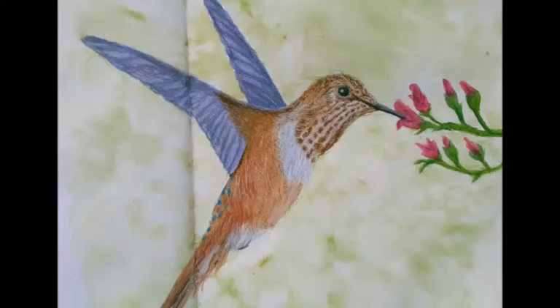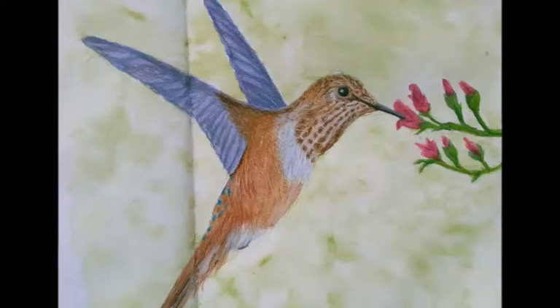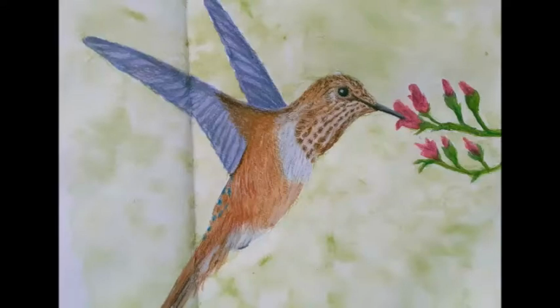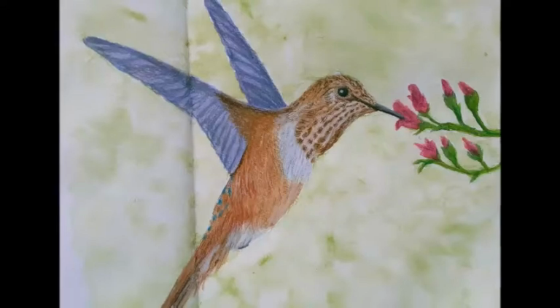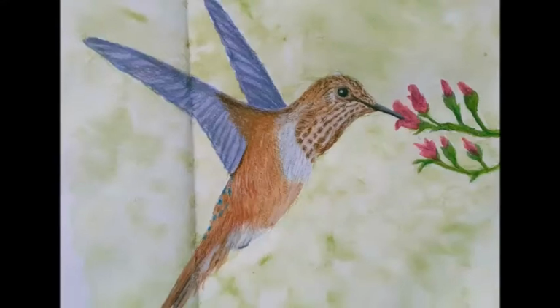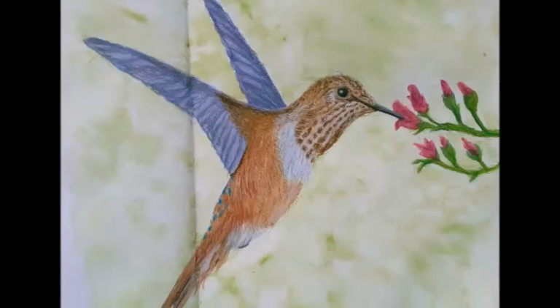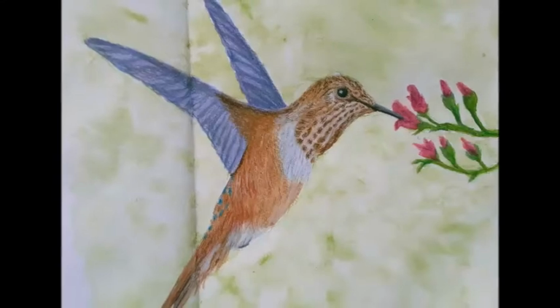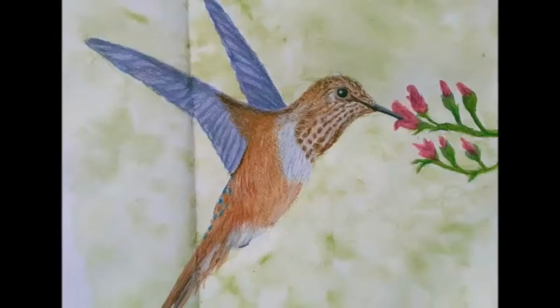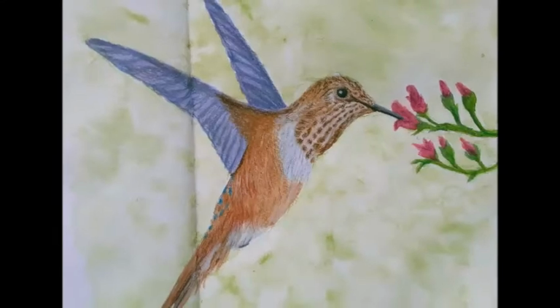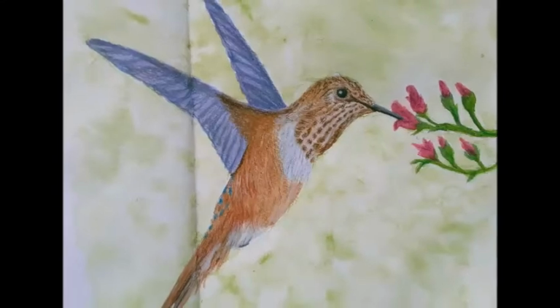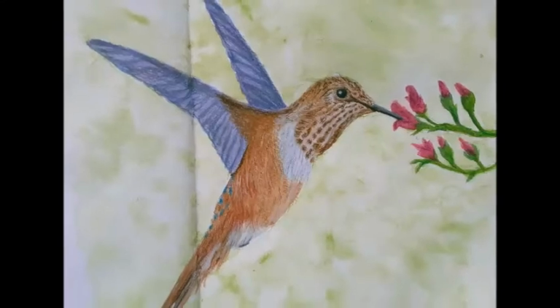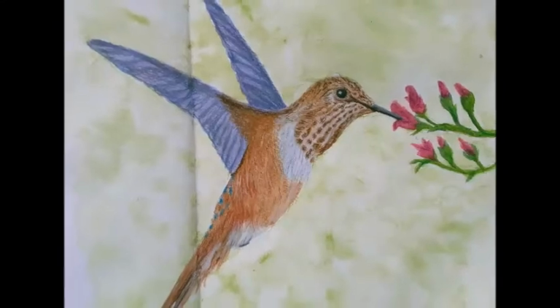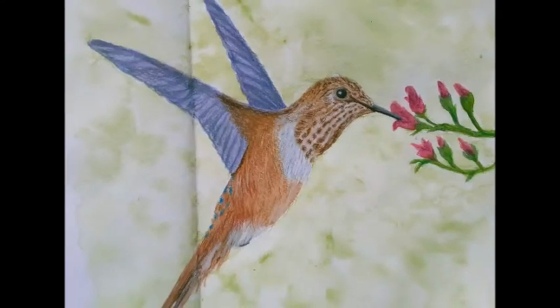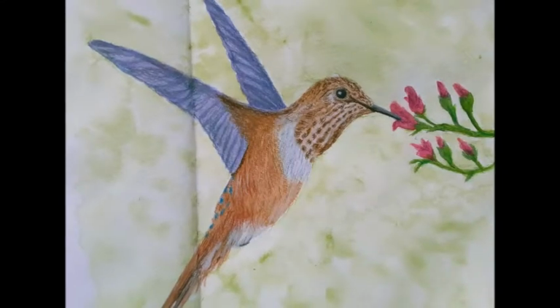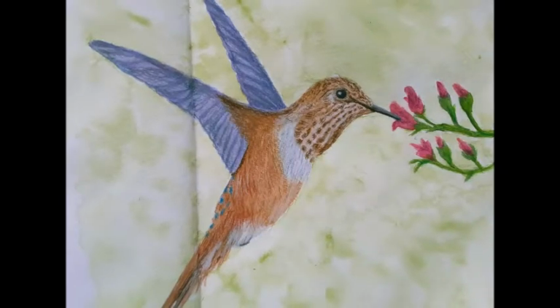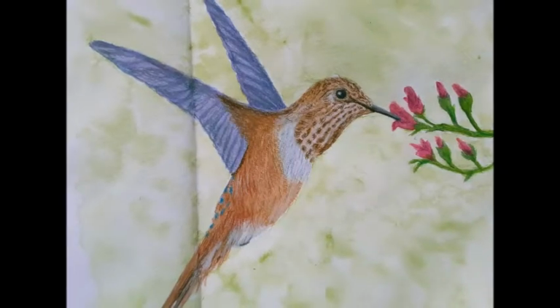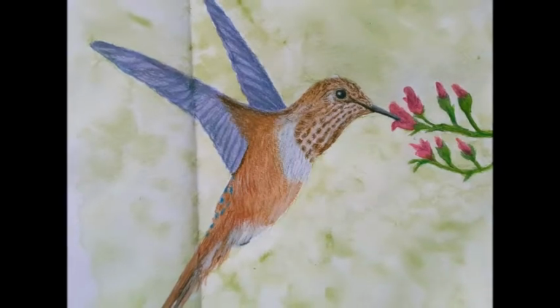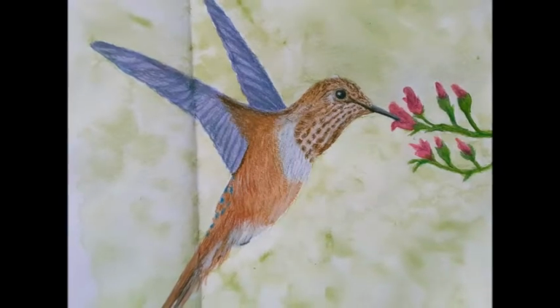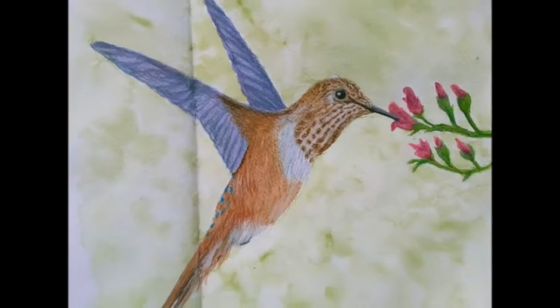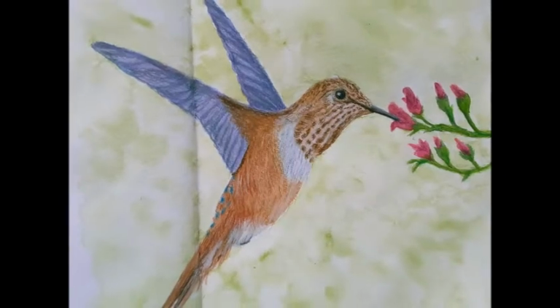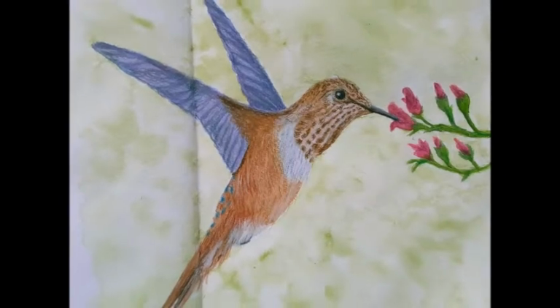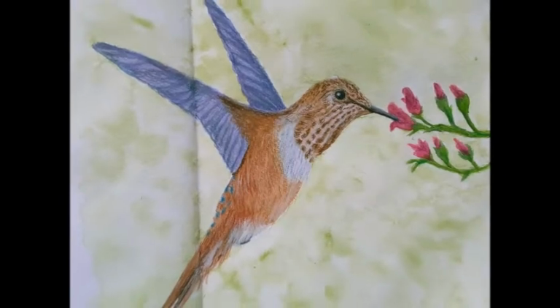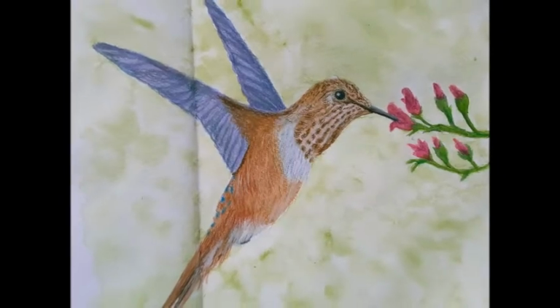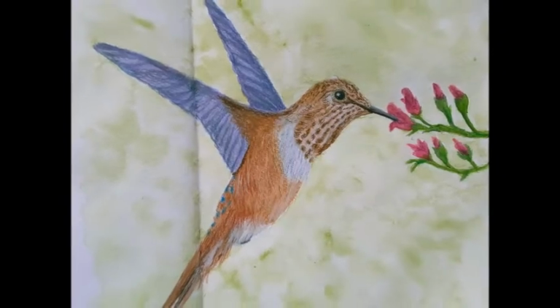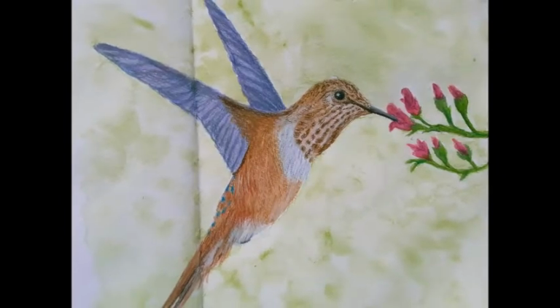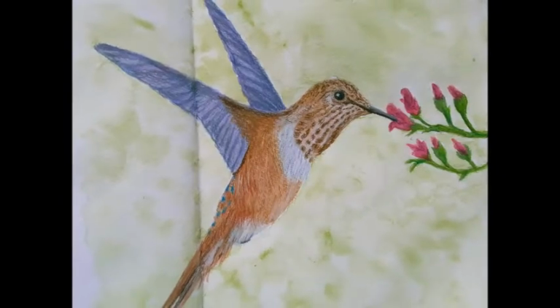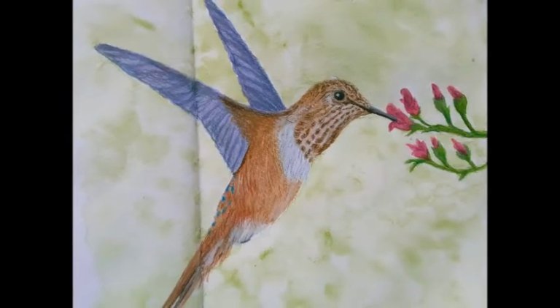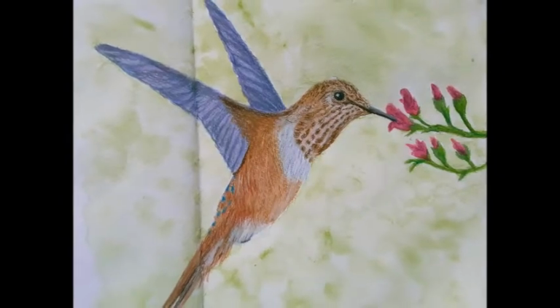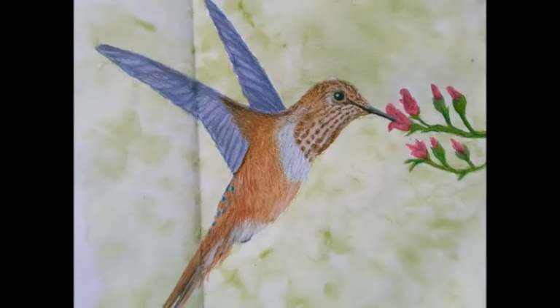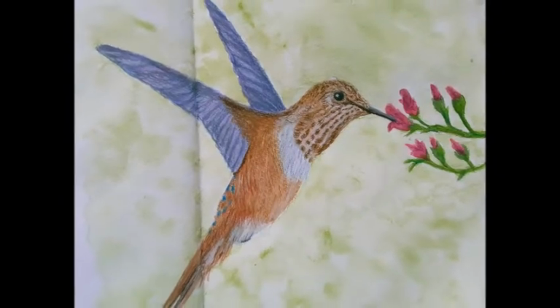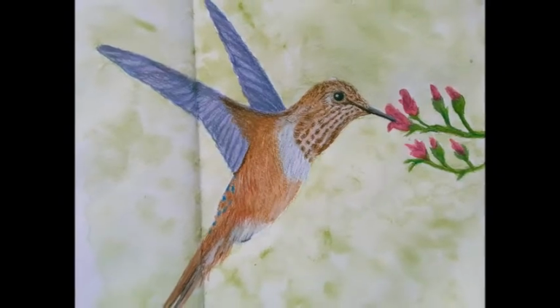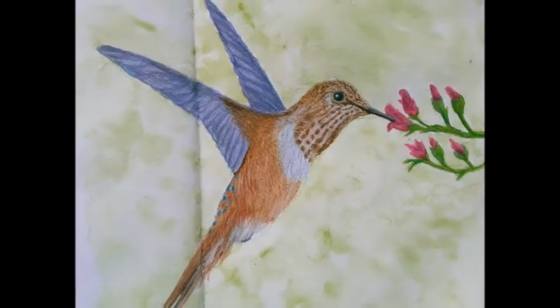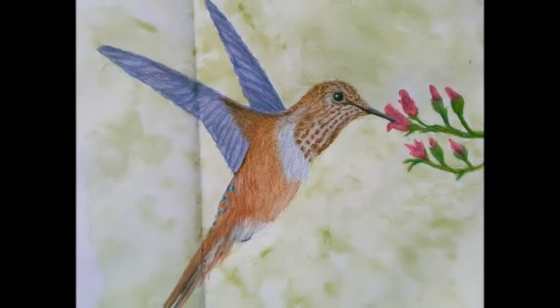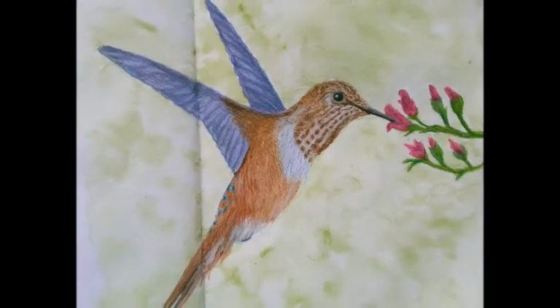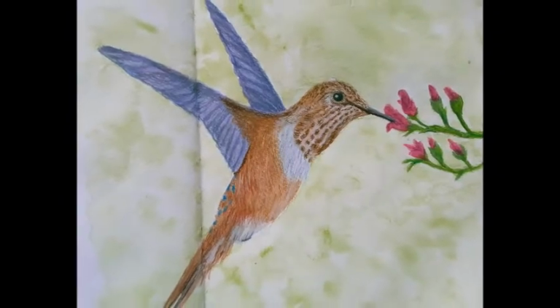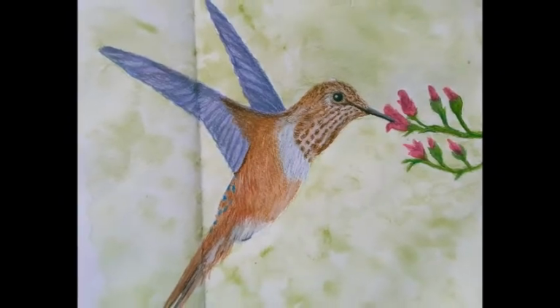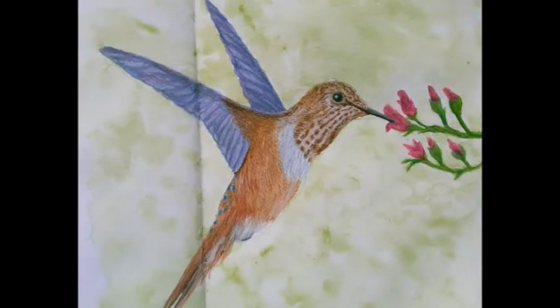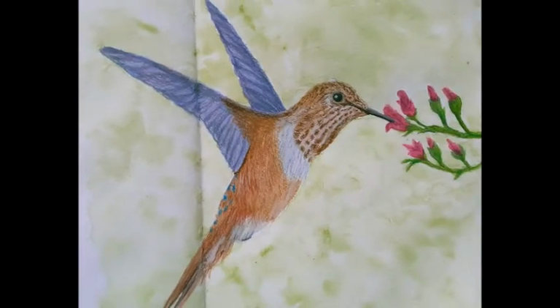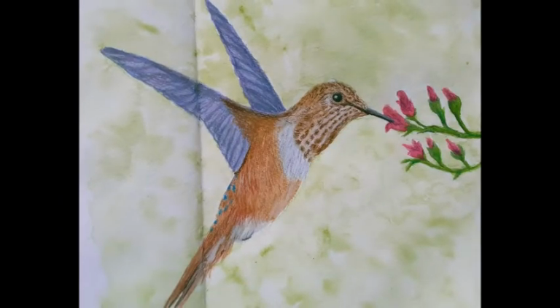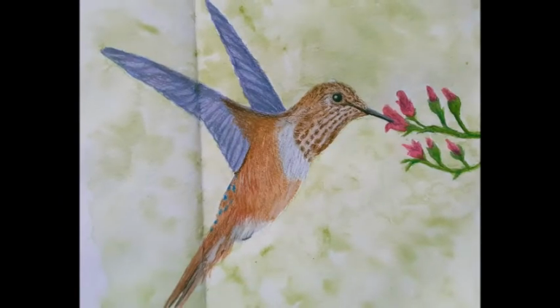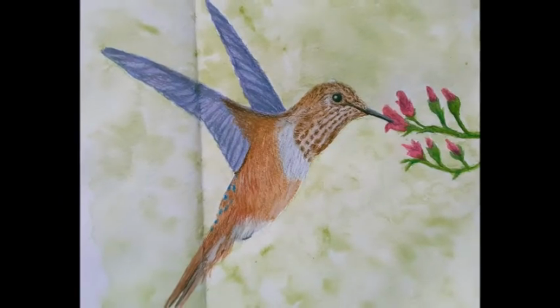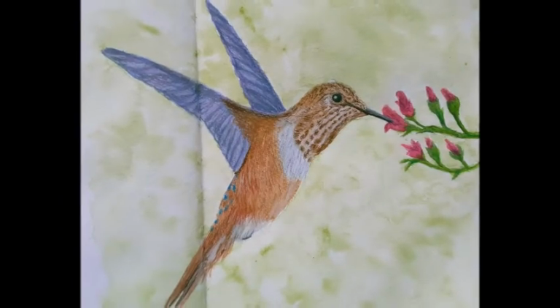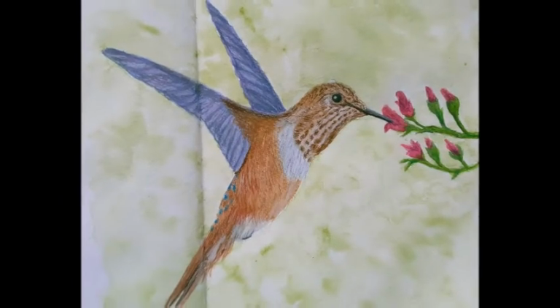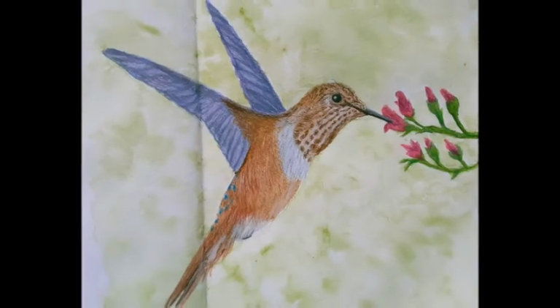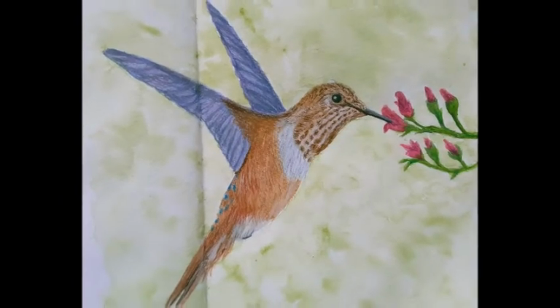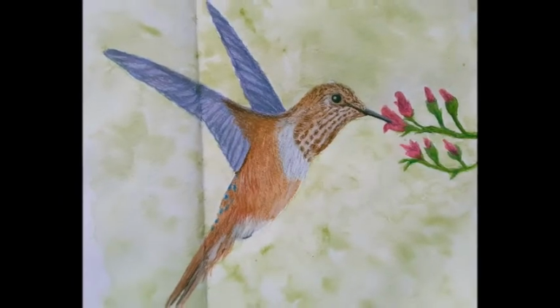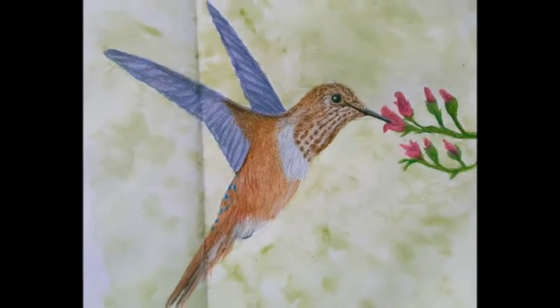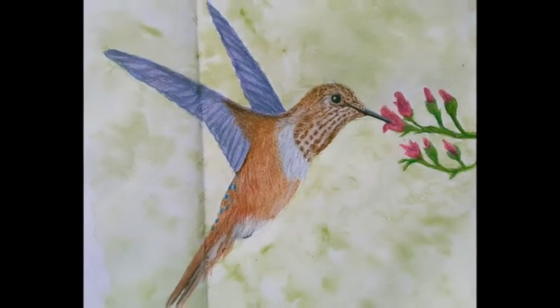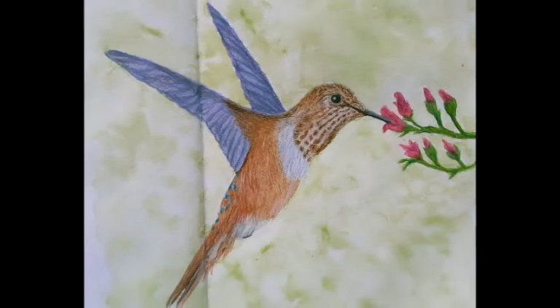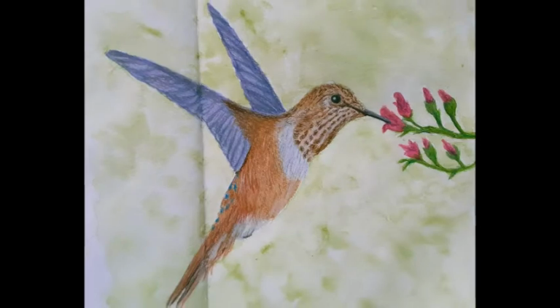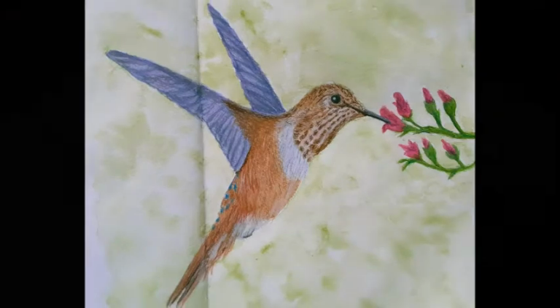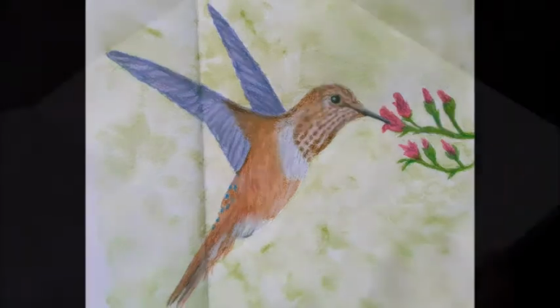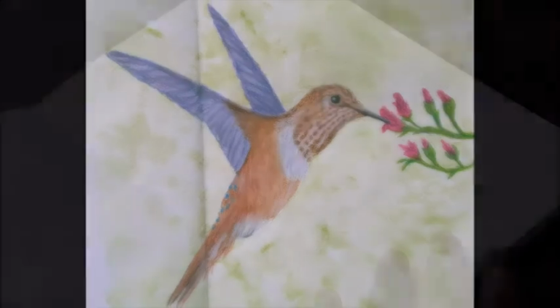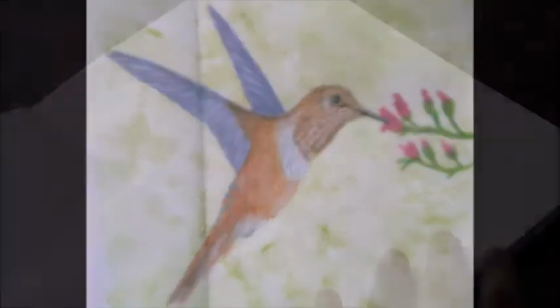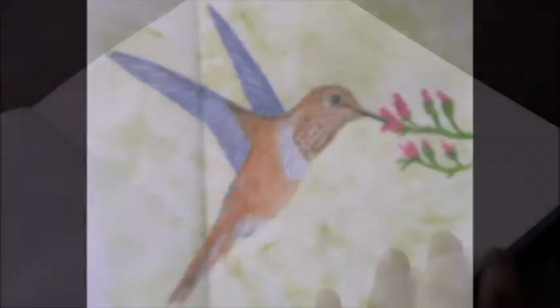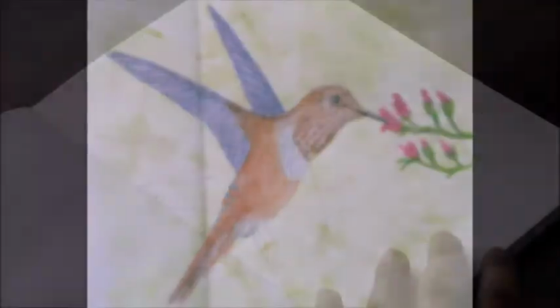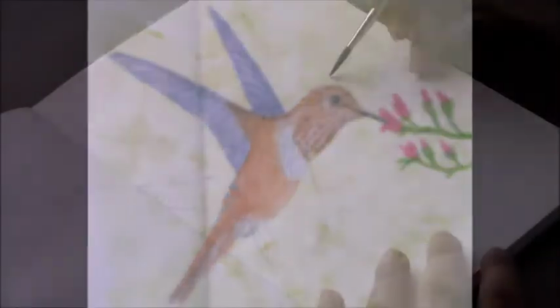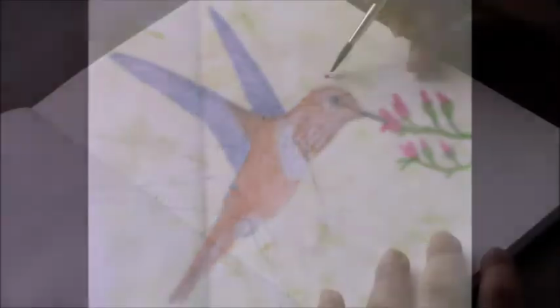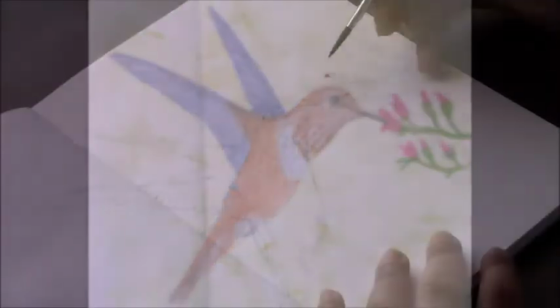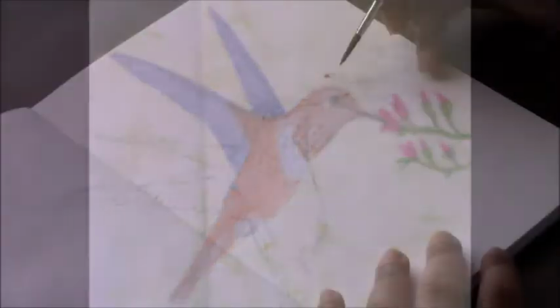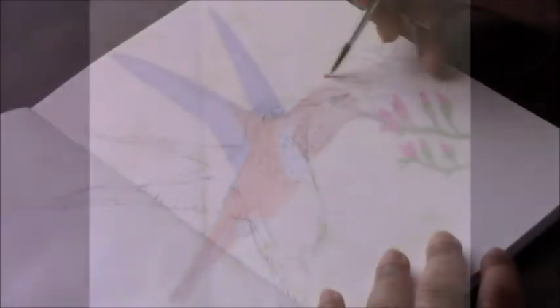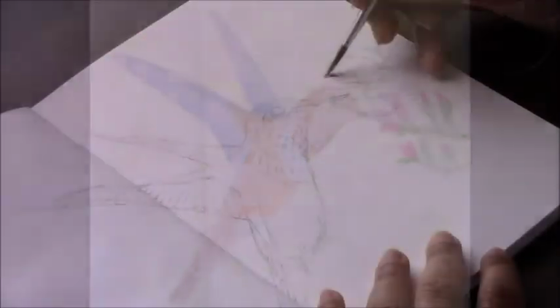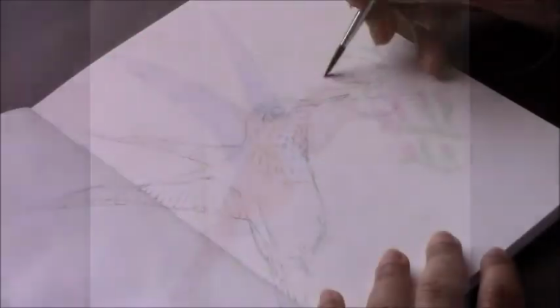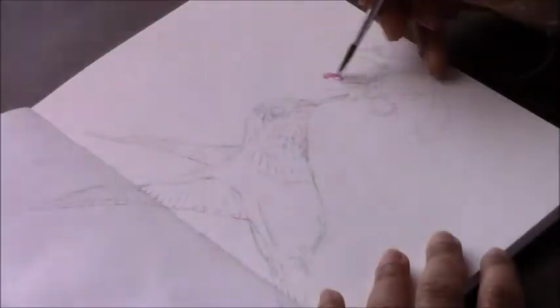Hi everyone. In today's video I'll be showing you how I drew this hummingbird using watercolors and color pencils.